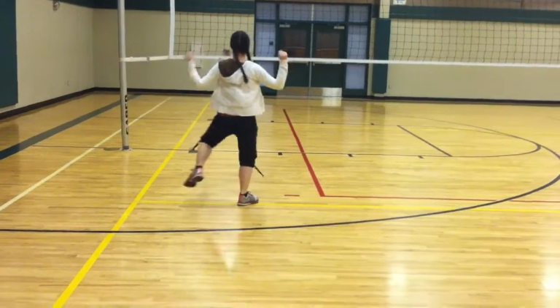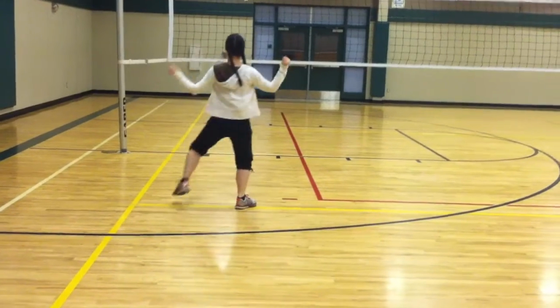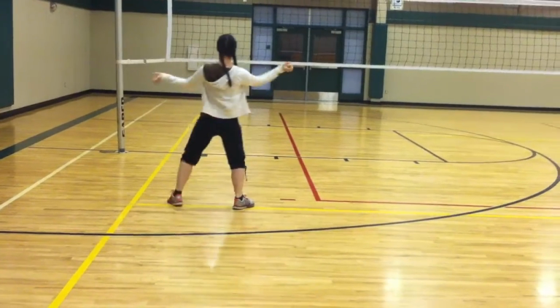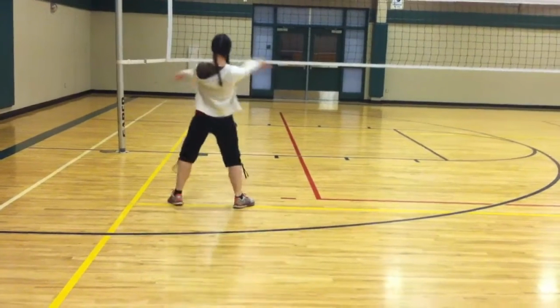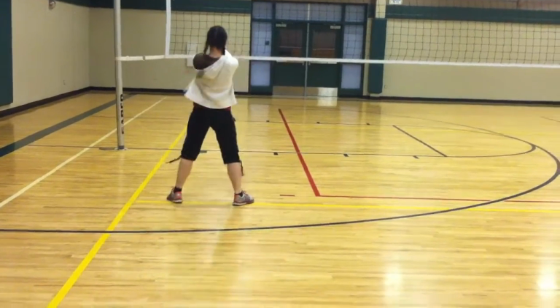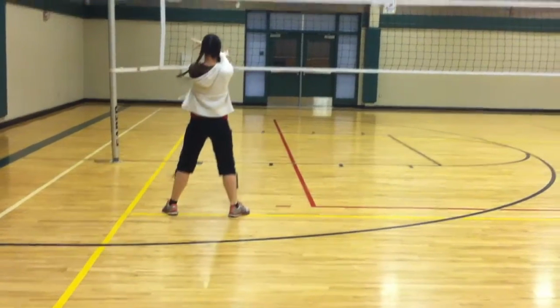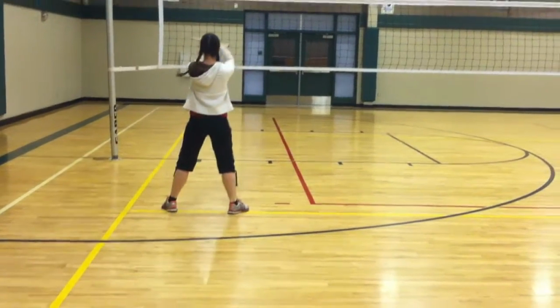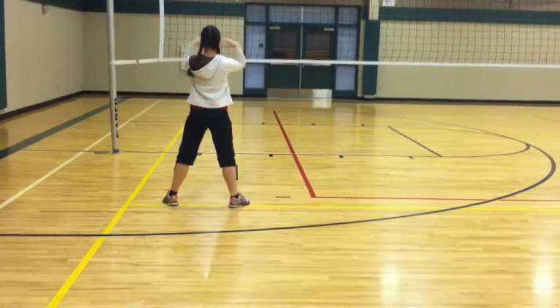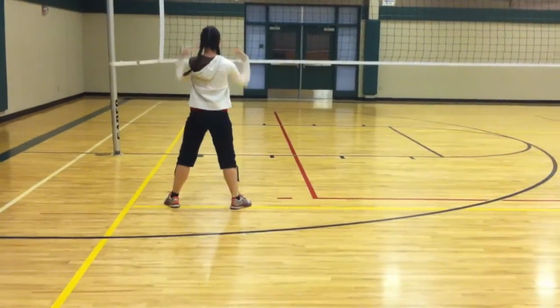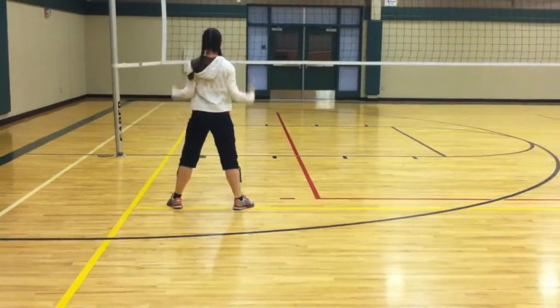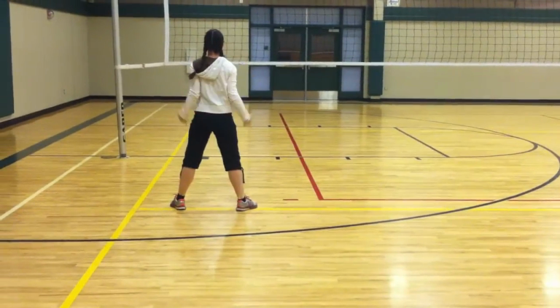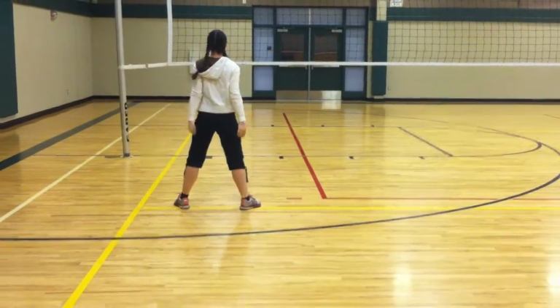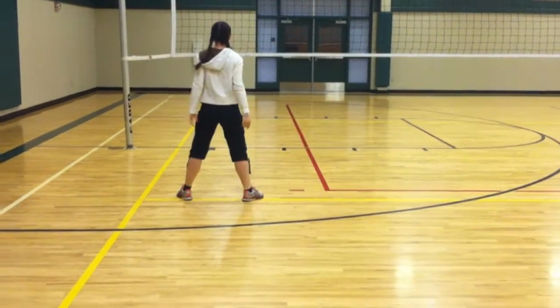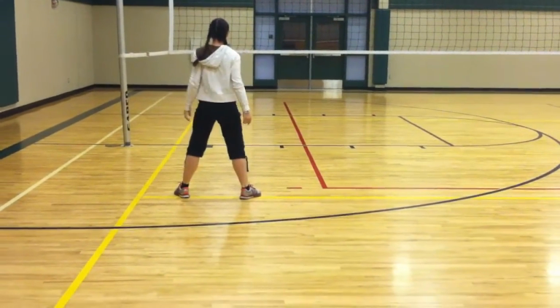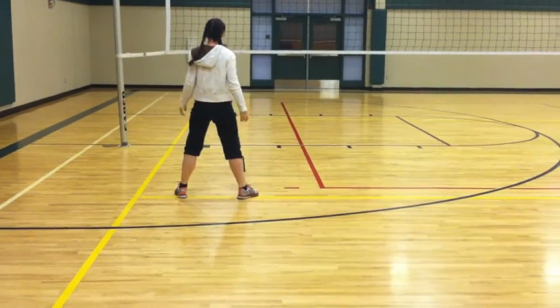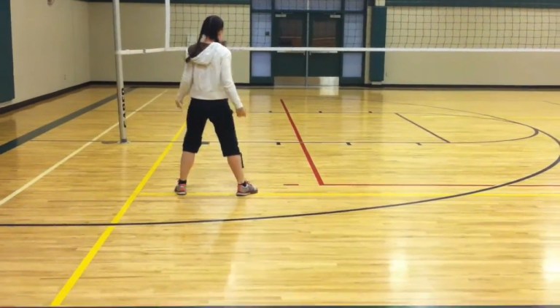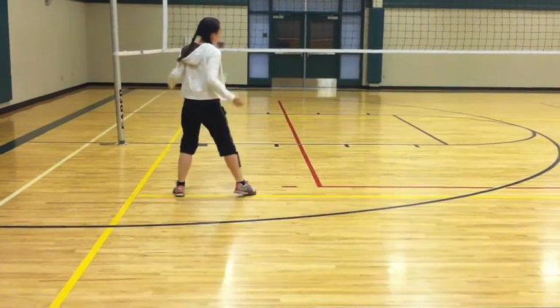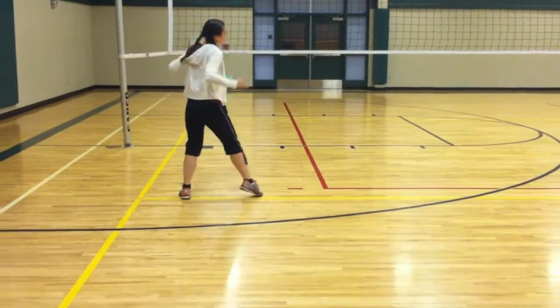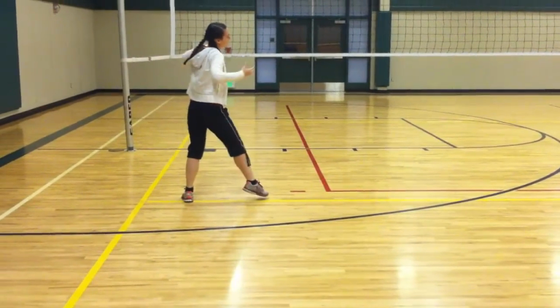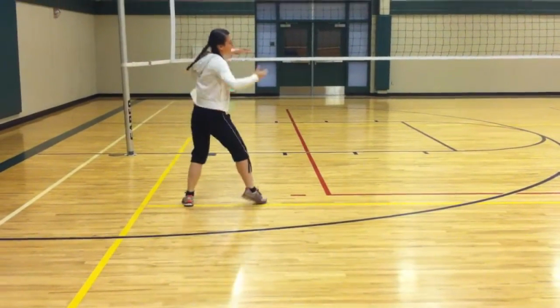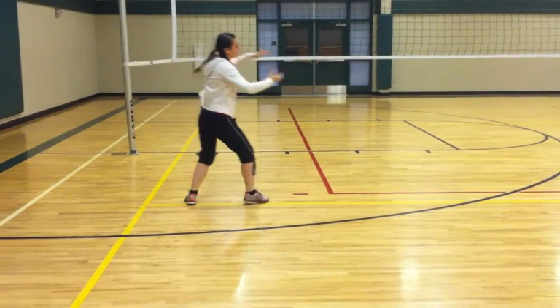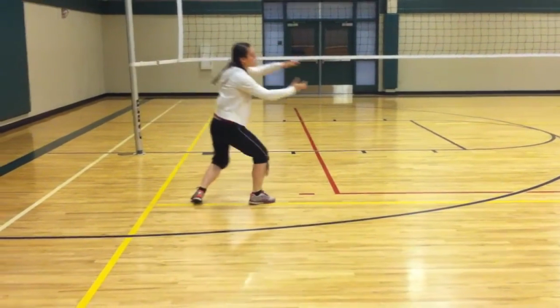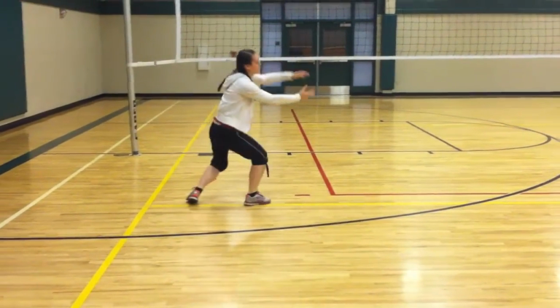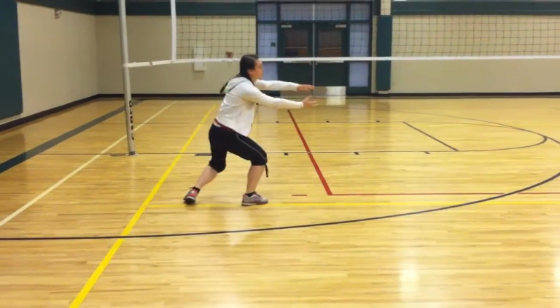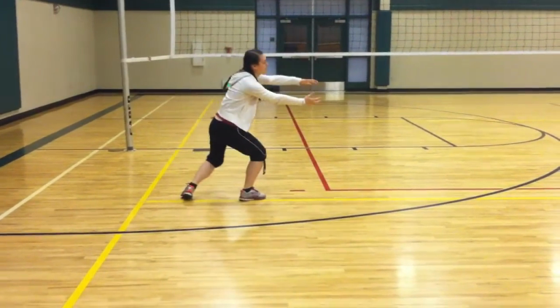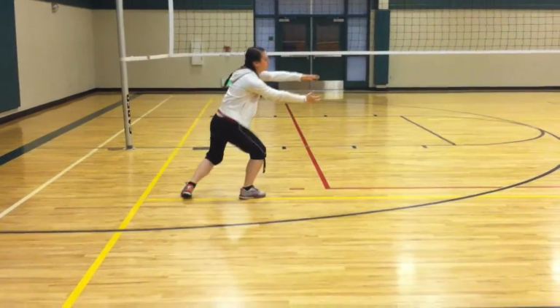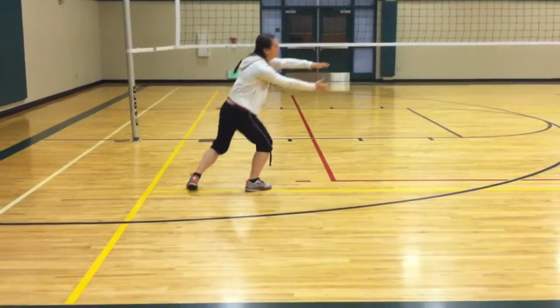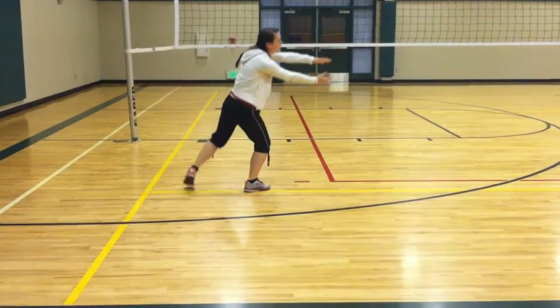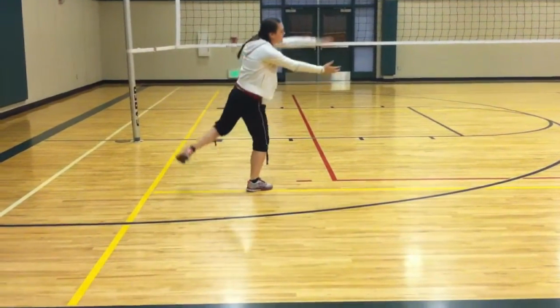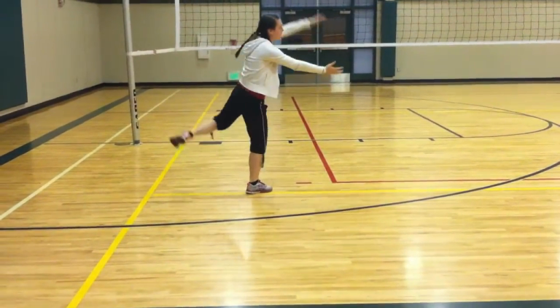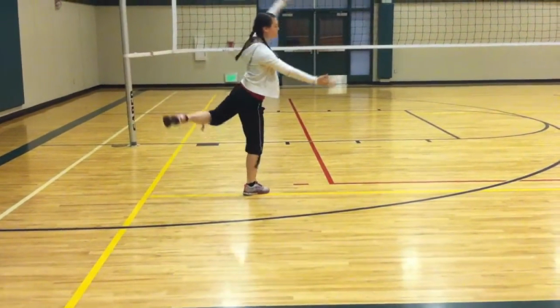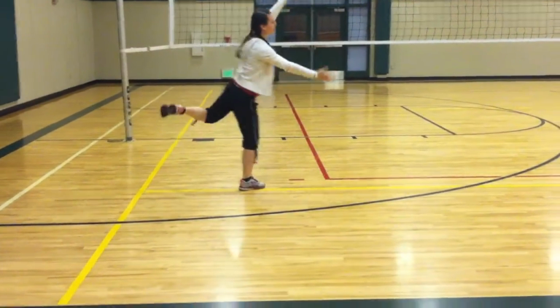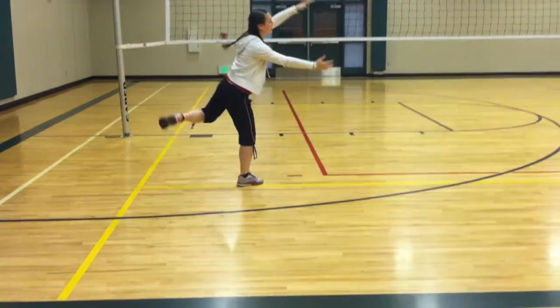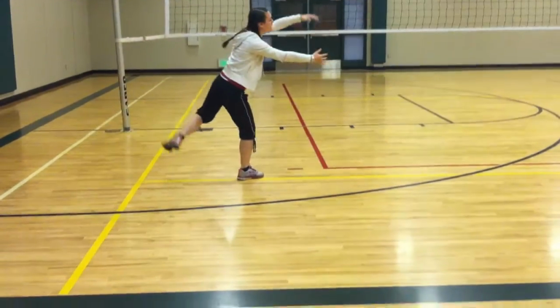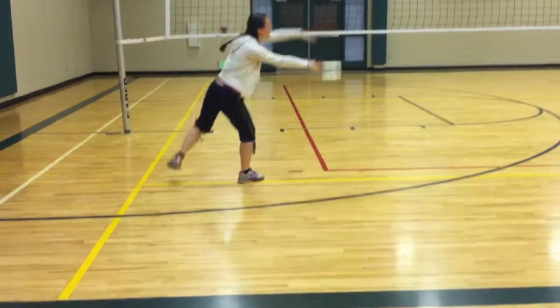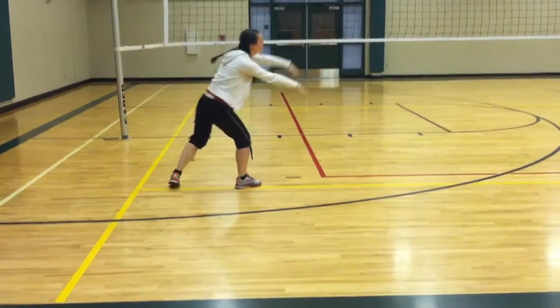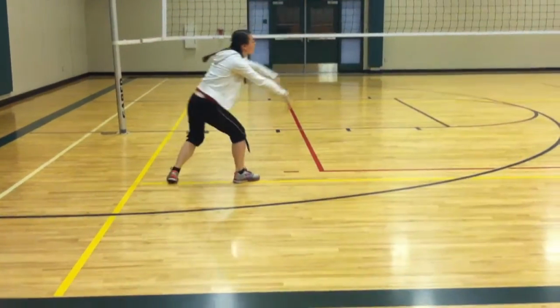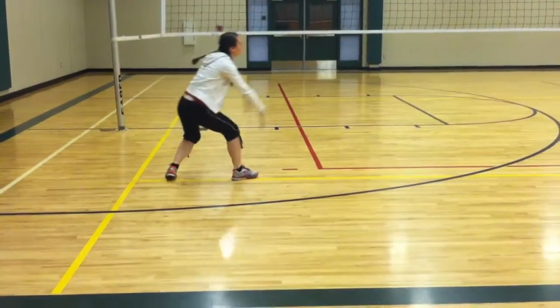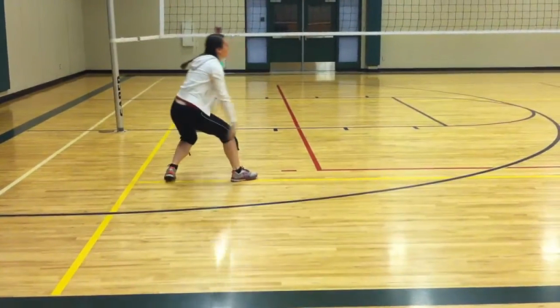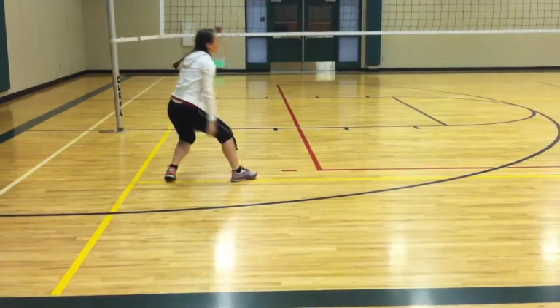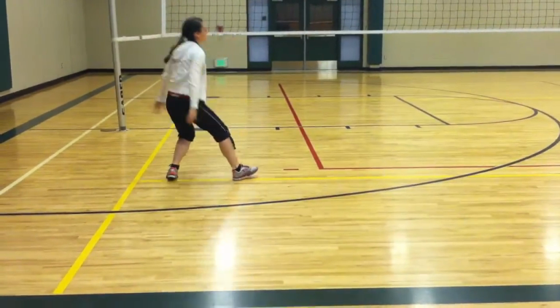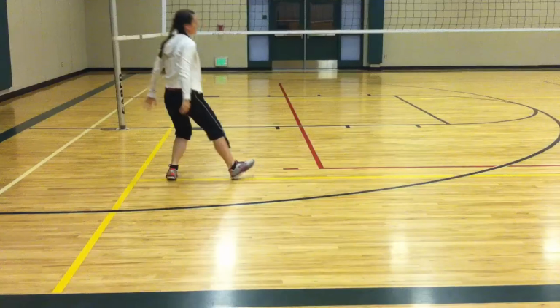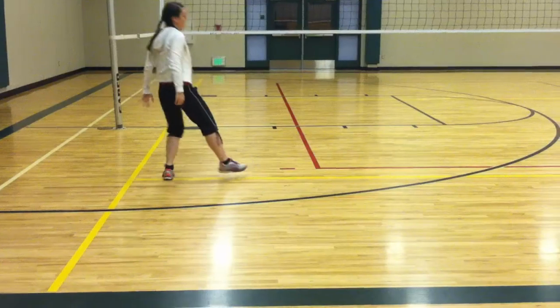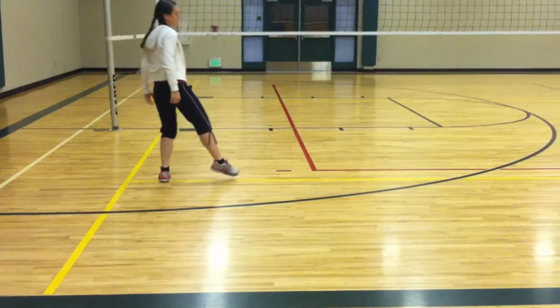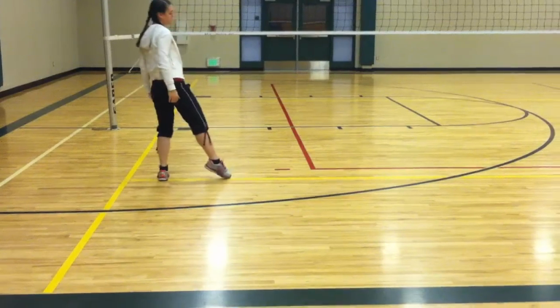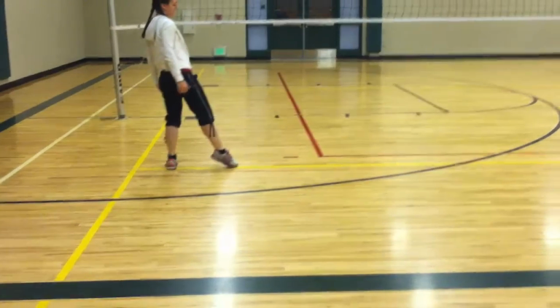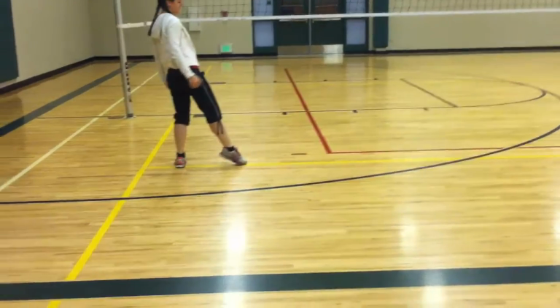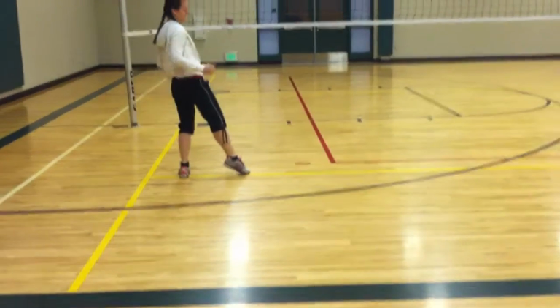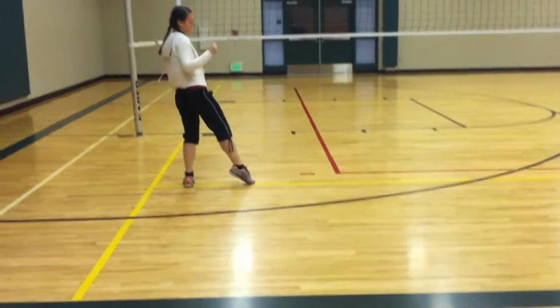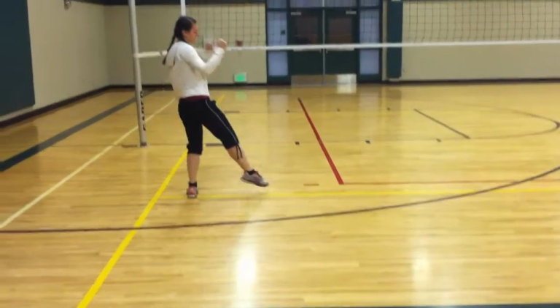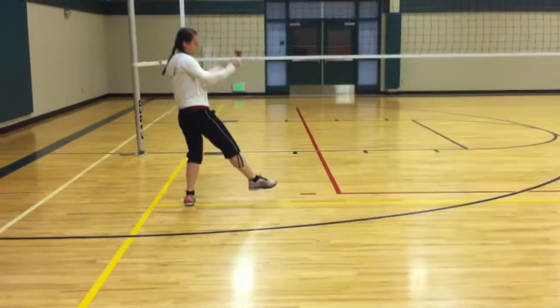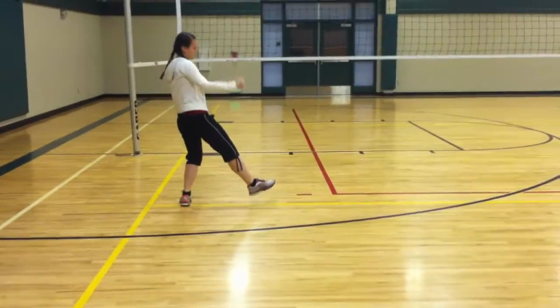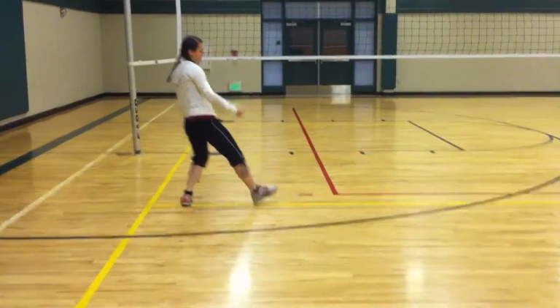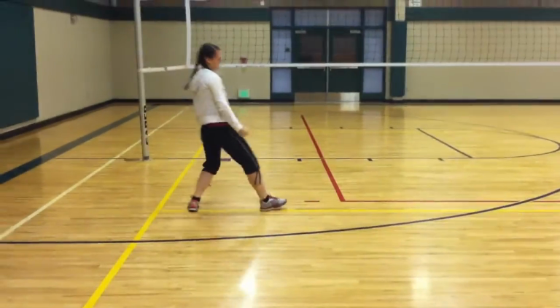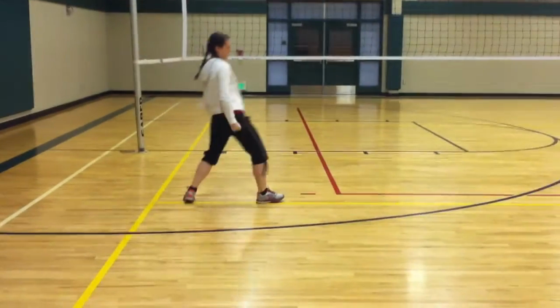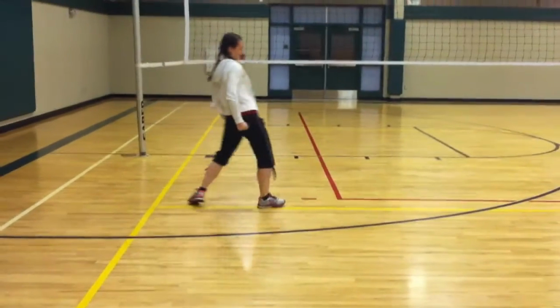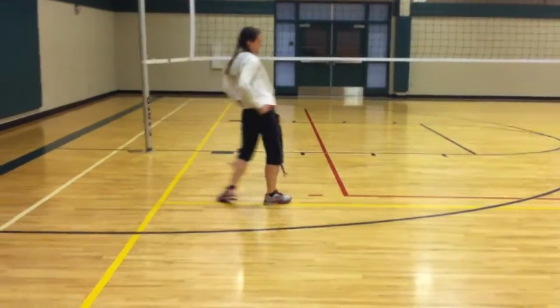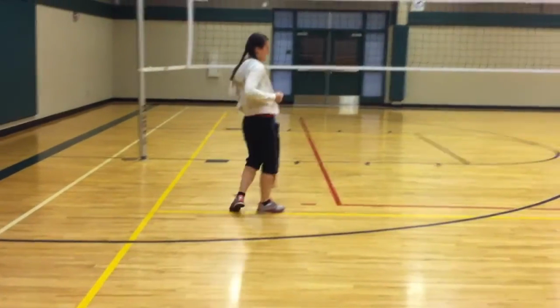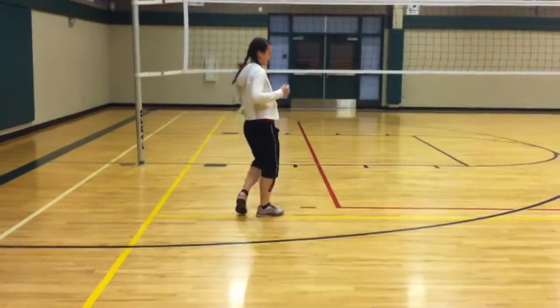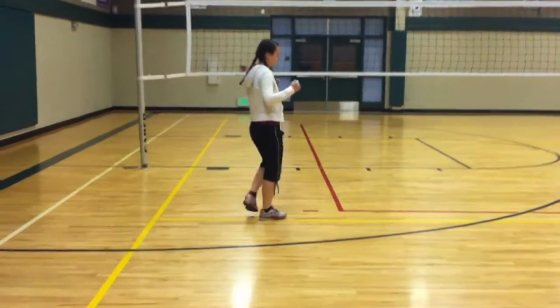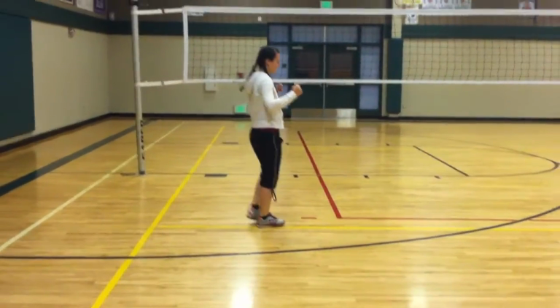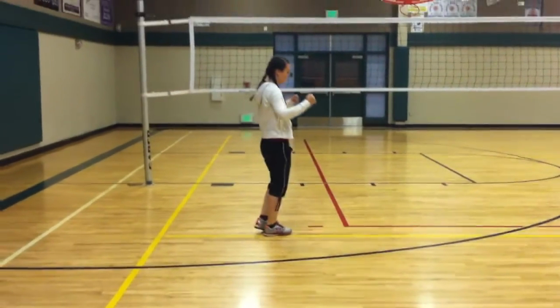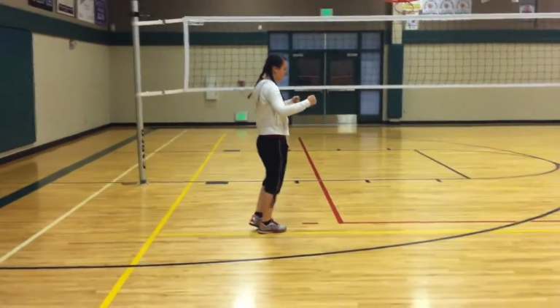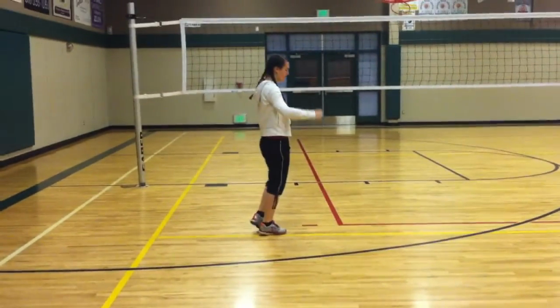And 1, down, 2, and 3, up, 4, 5, 6, bring it up.